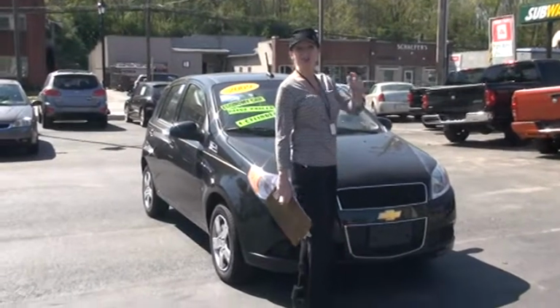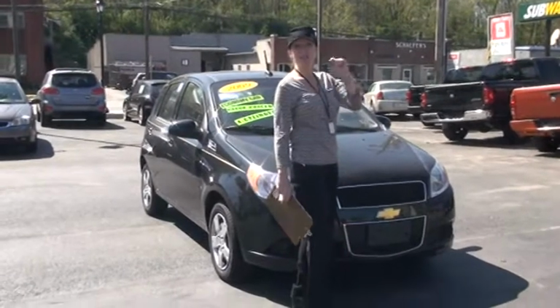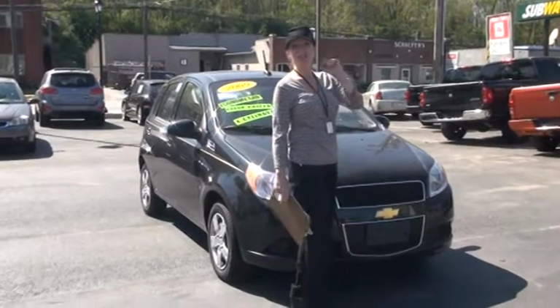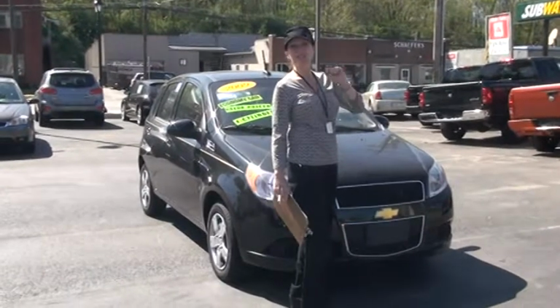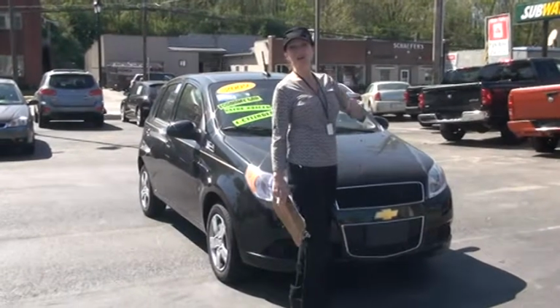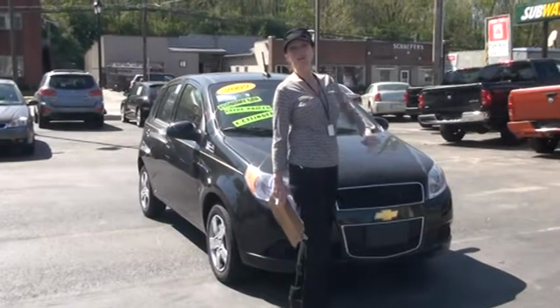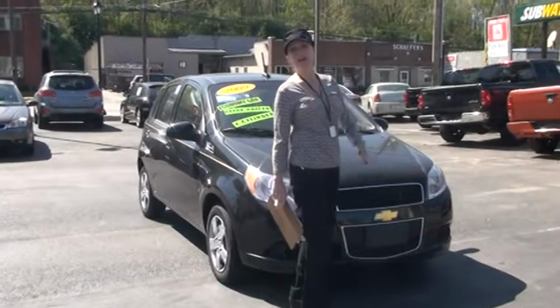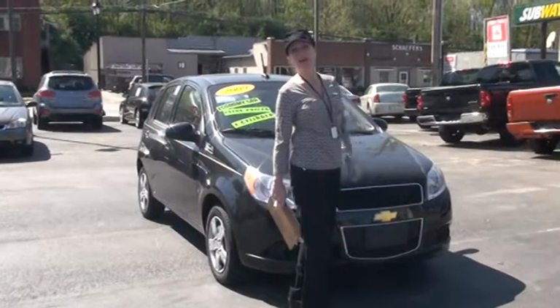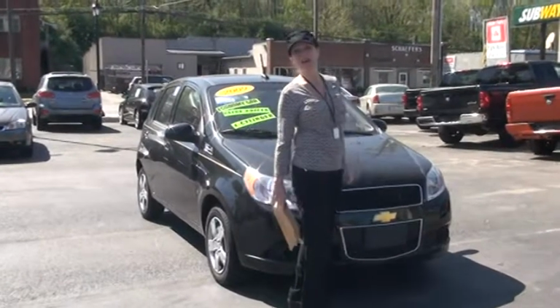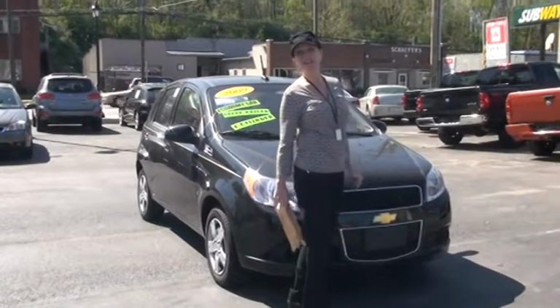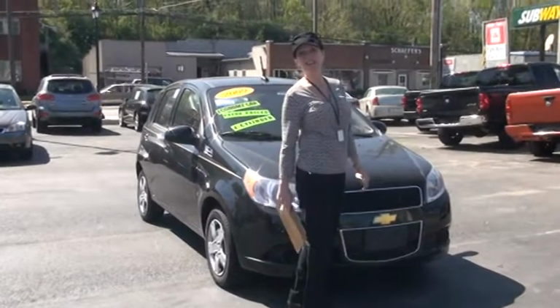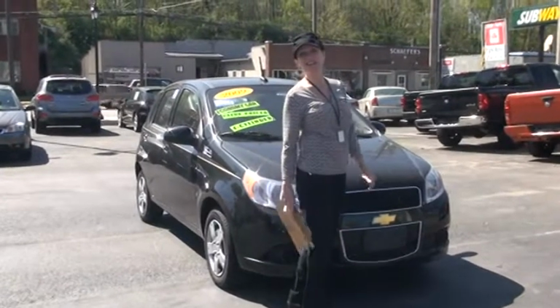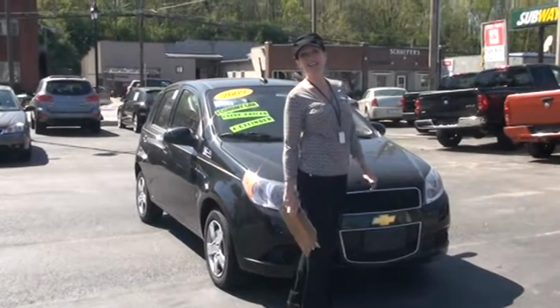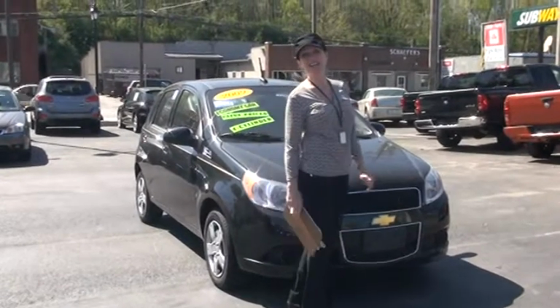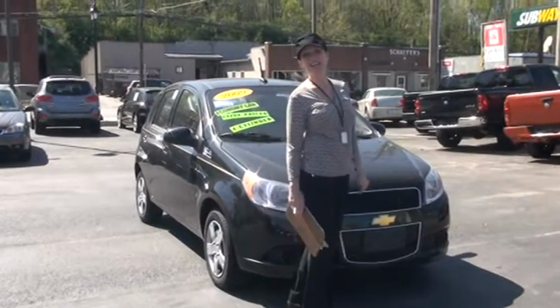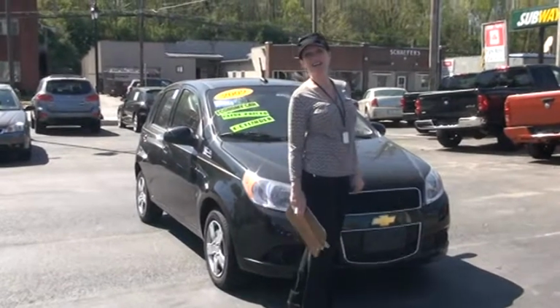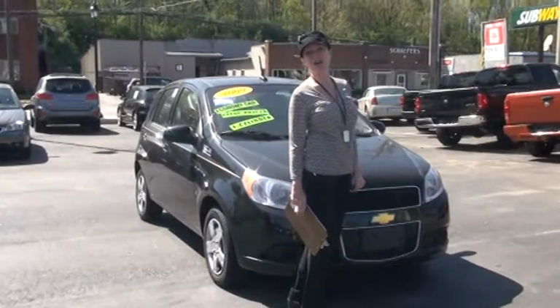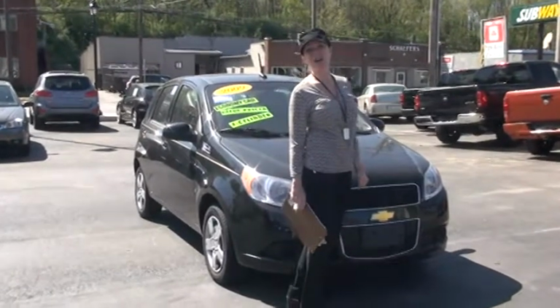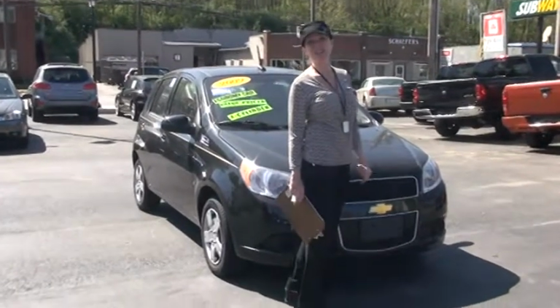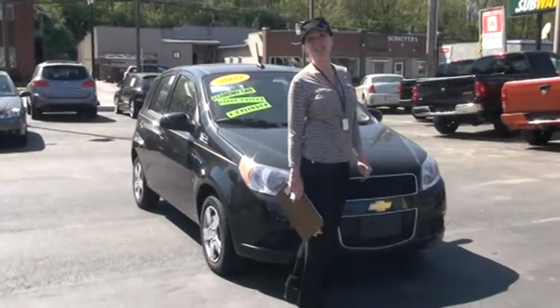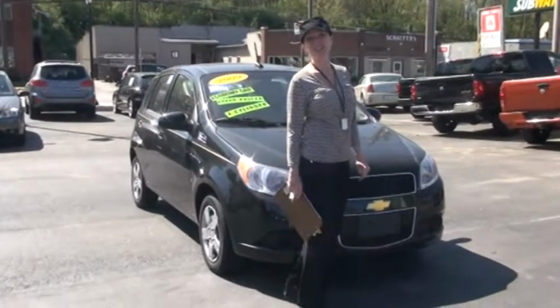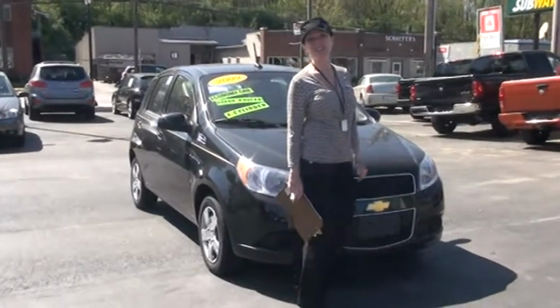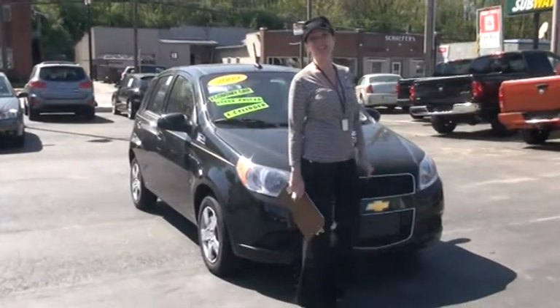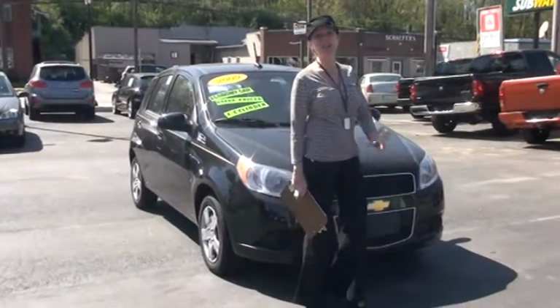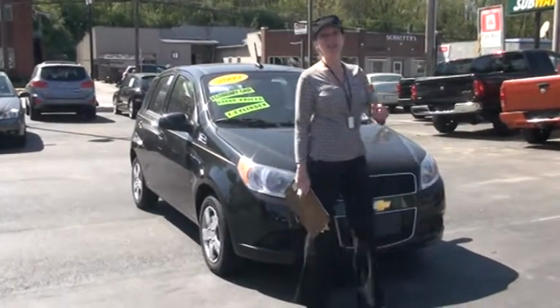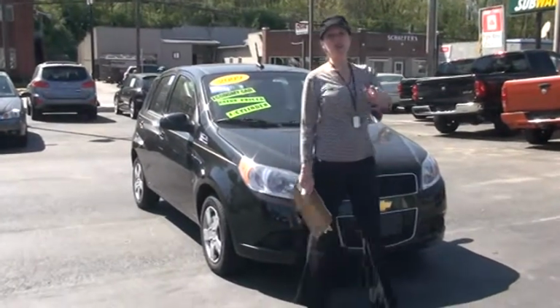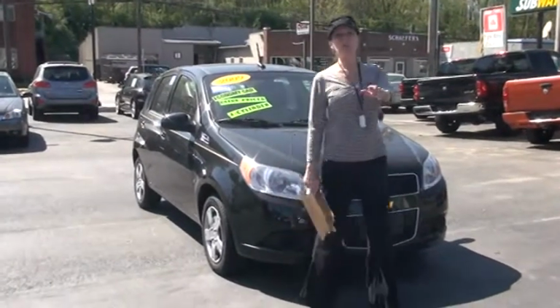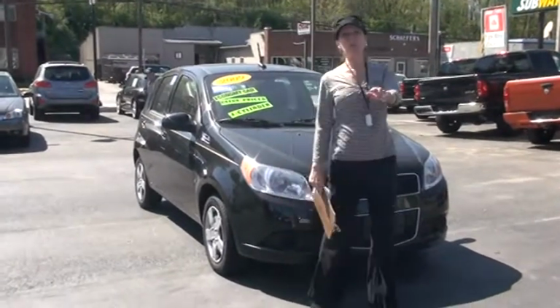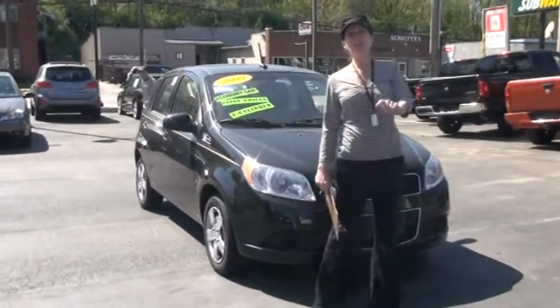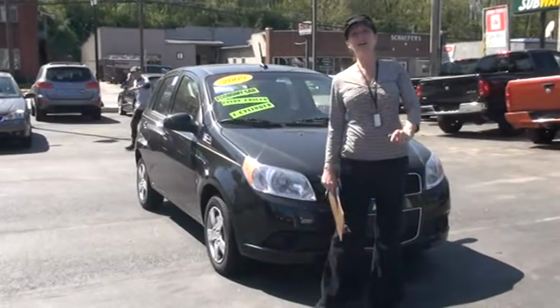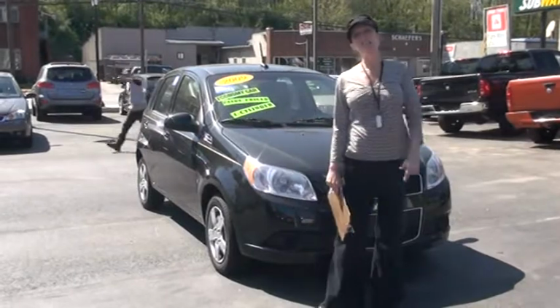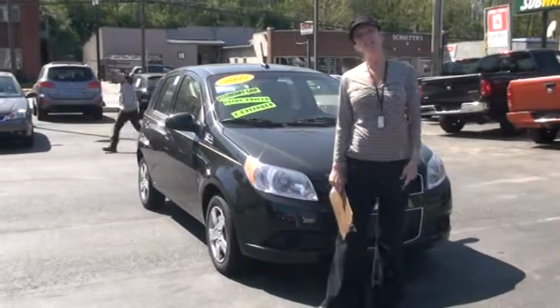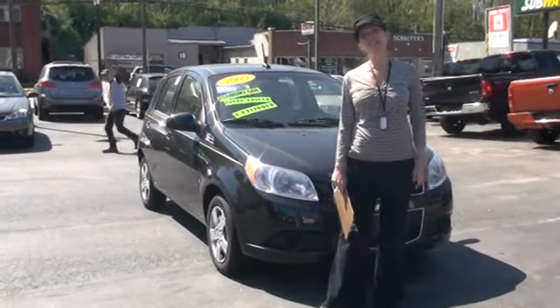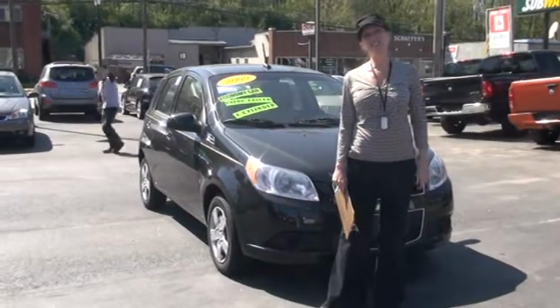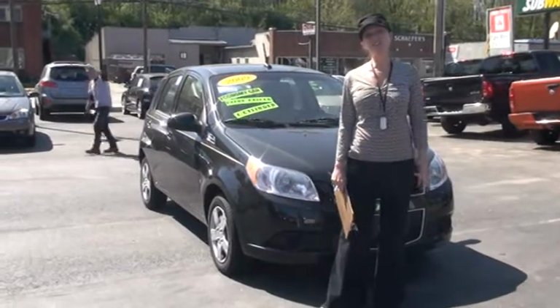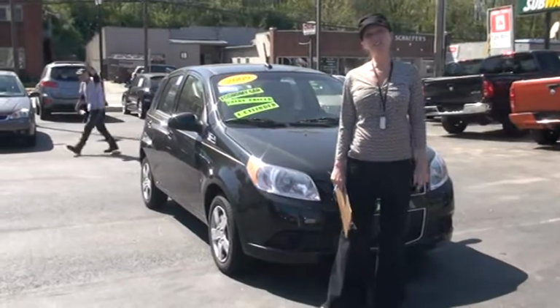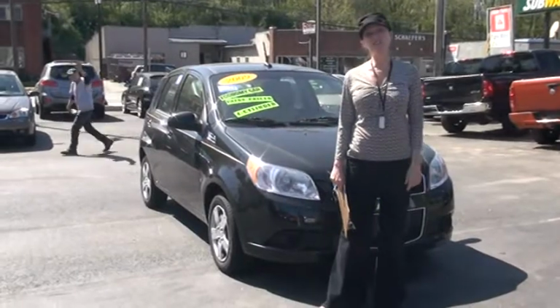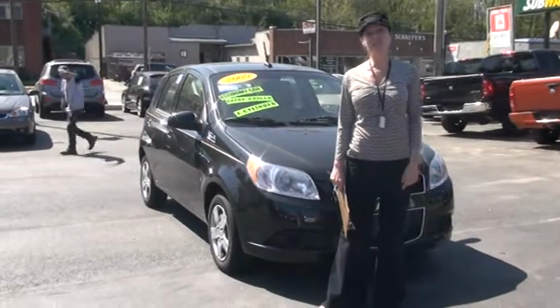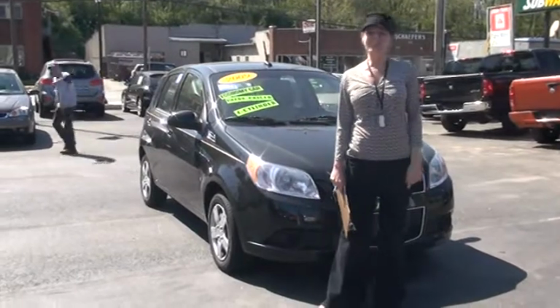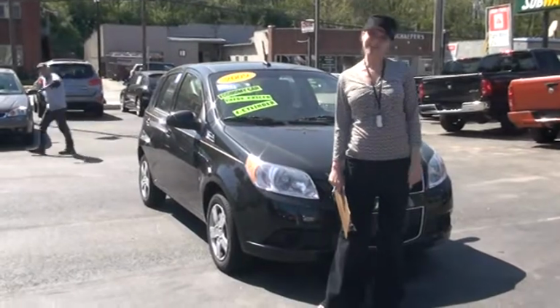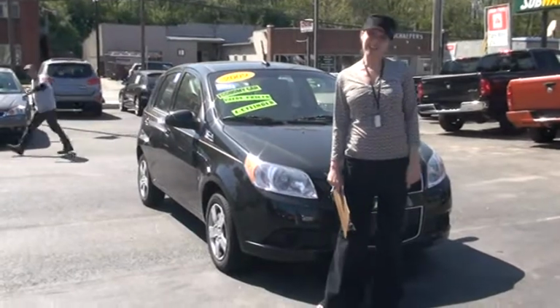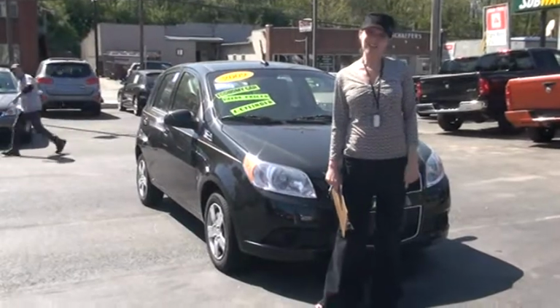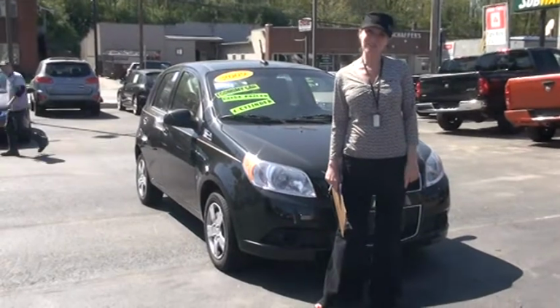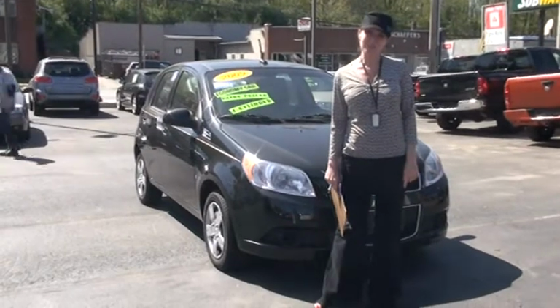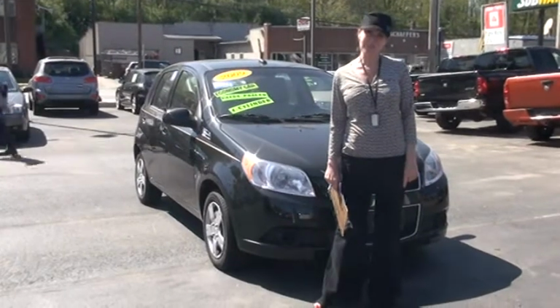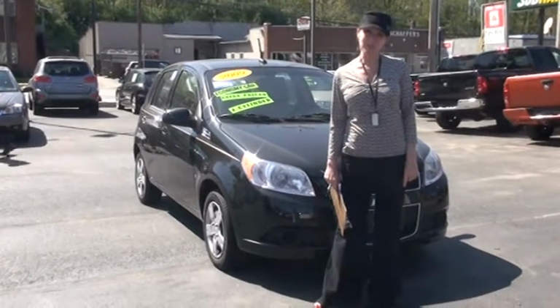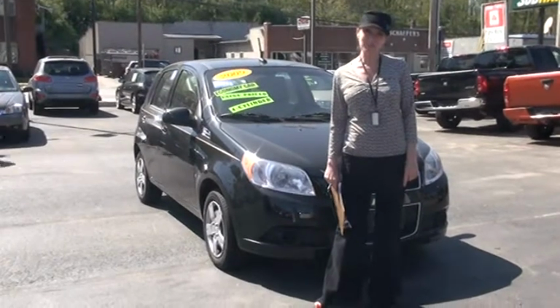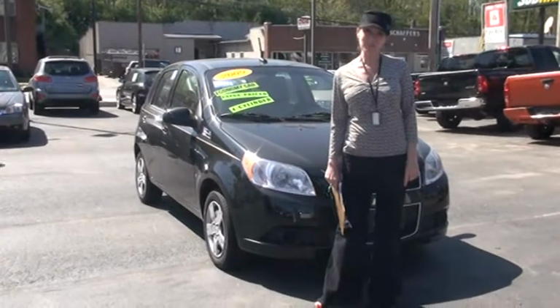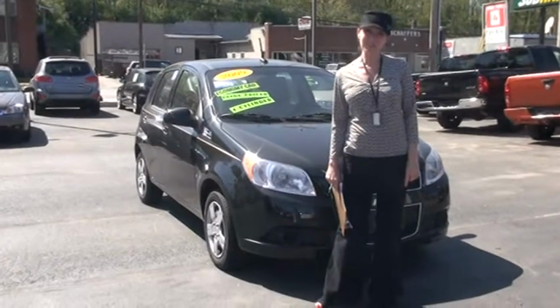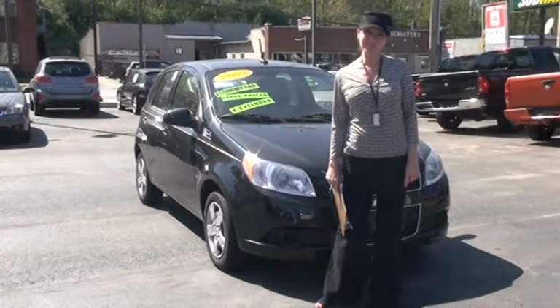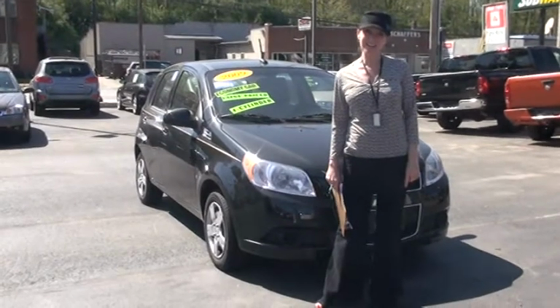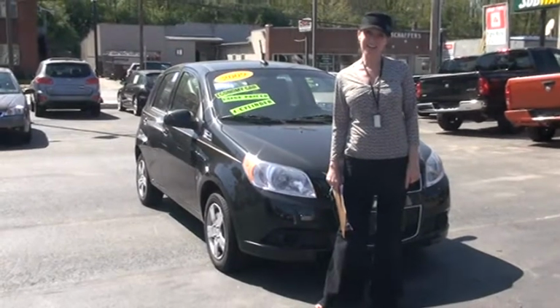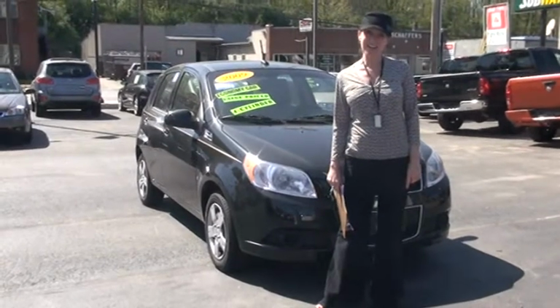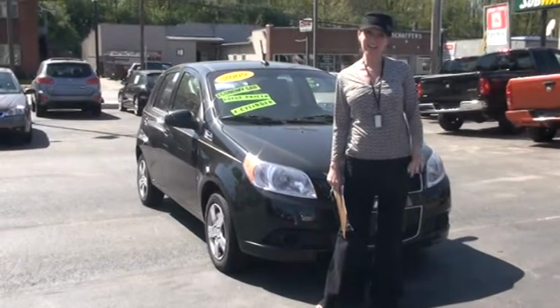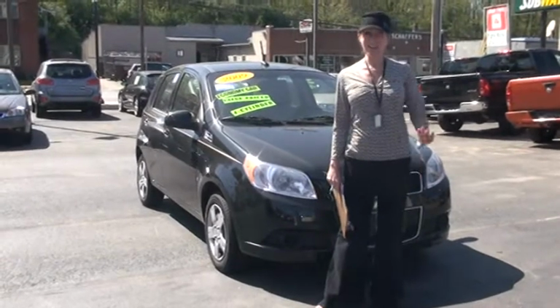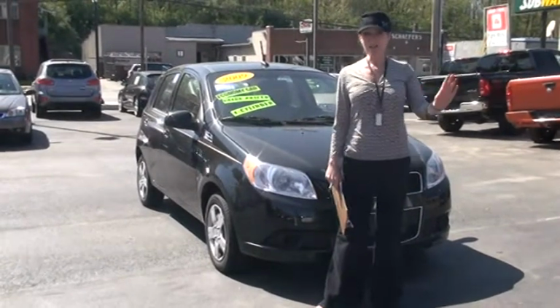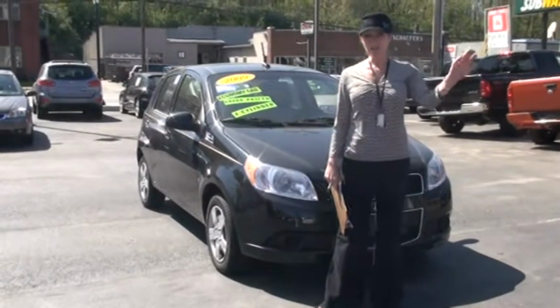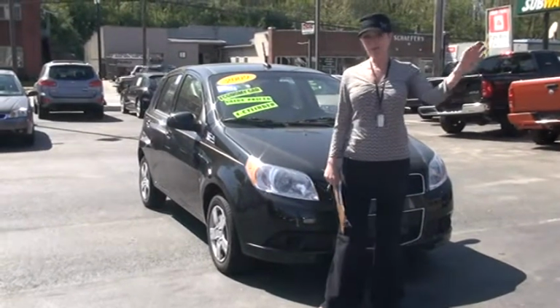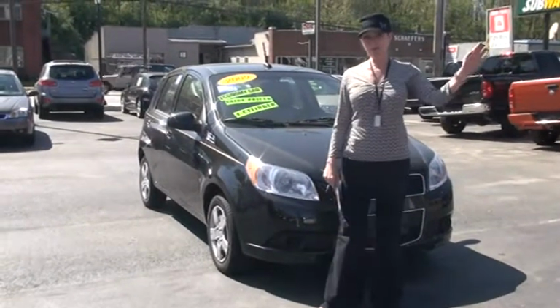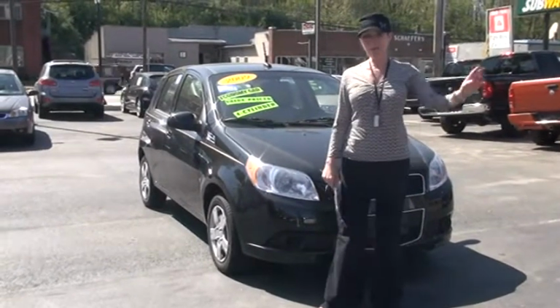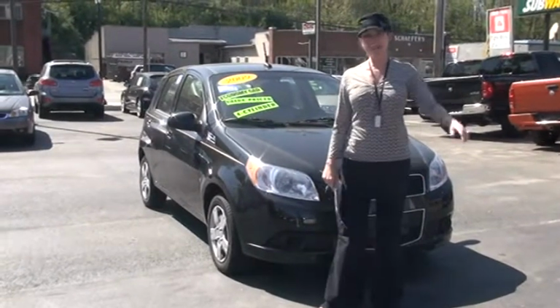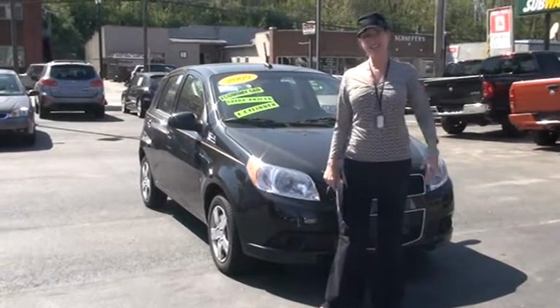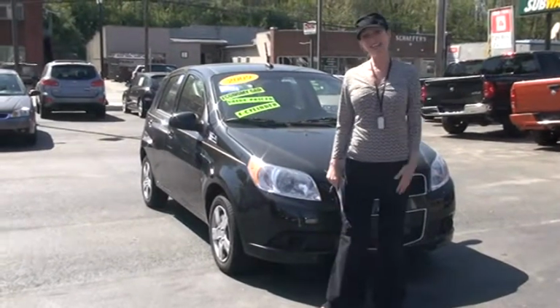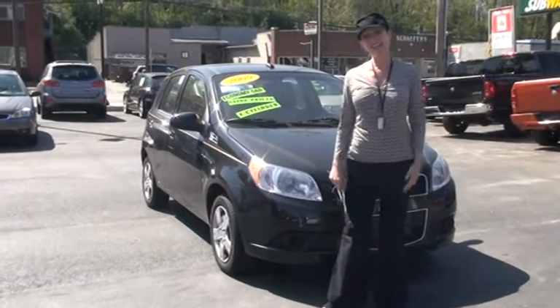Why don't you stop by now to Canik Auto Mart and see us. We would love to see you. Thank you for shopping with us today. Bye-bye.